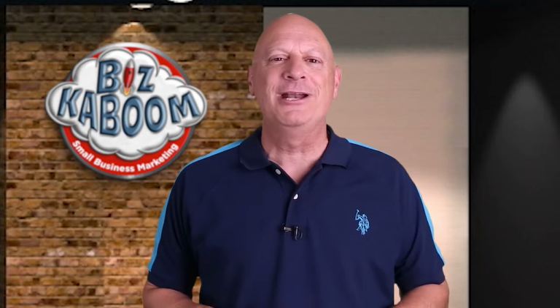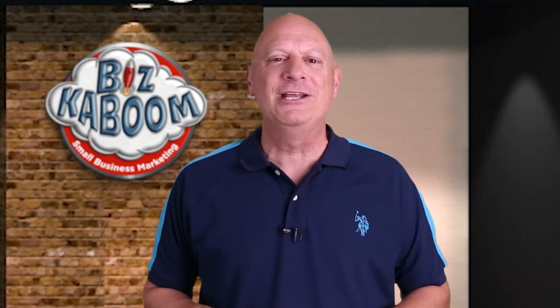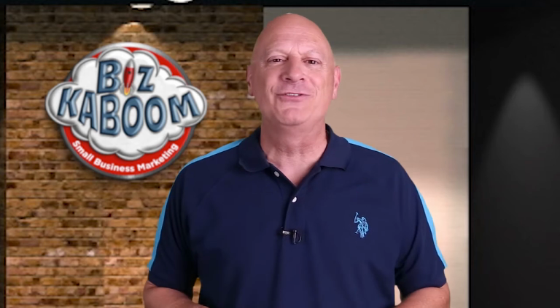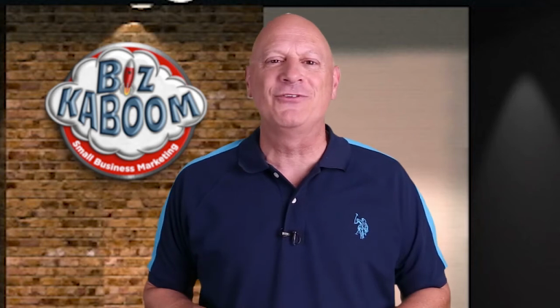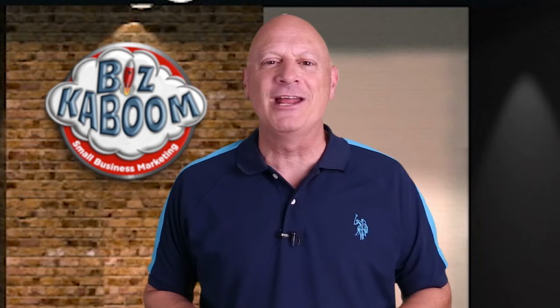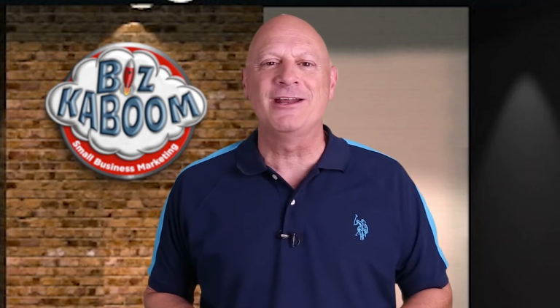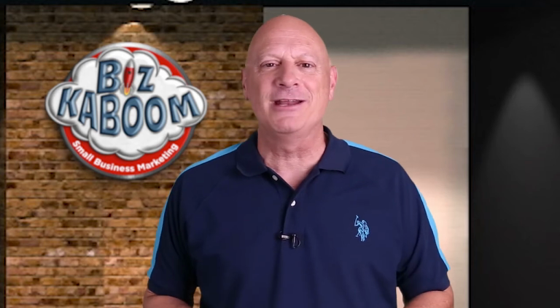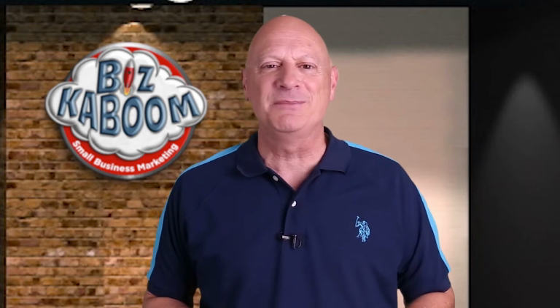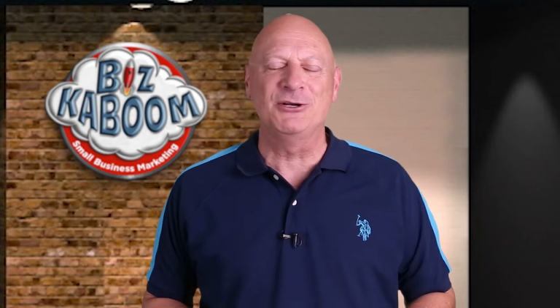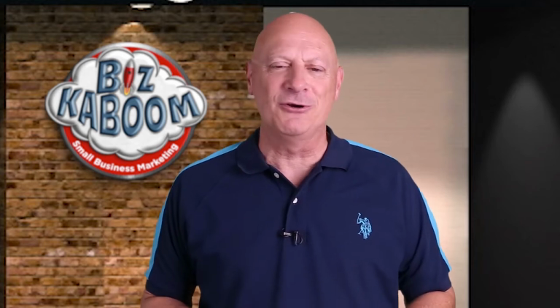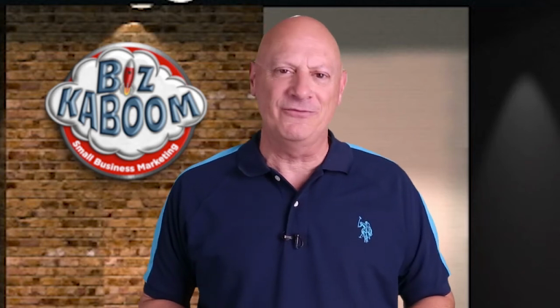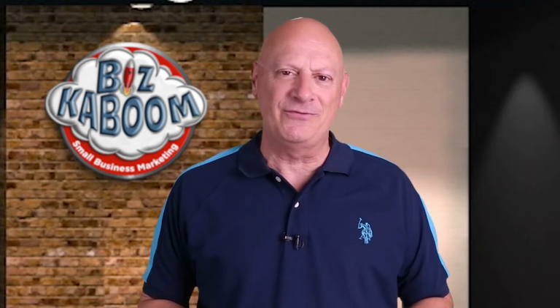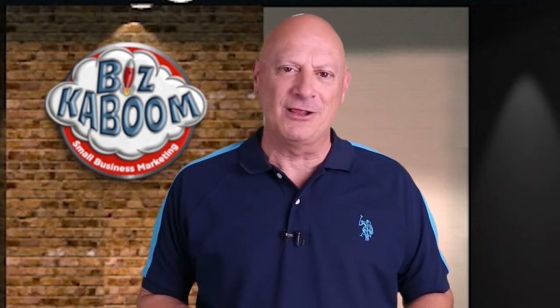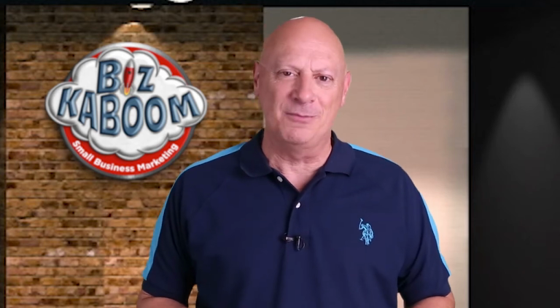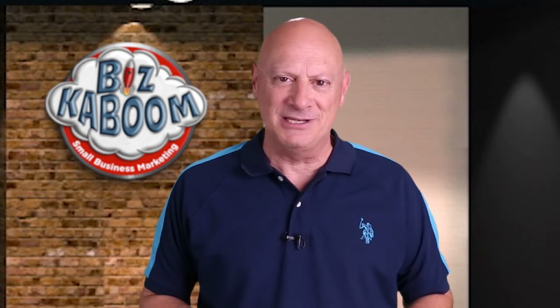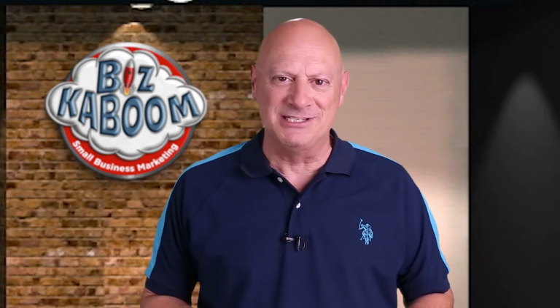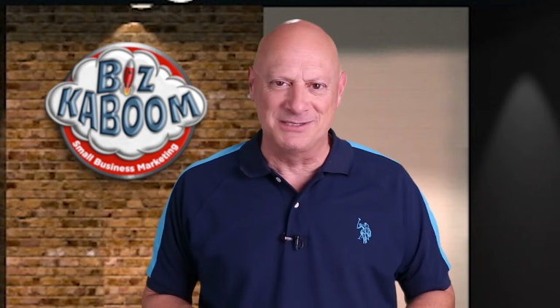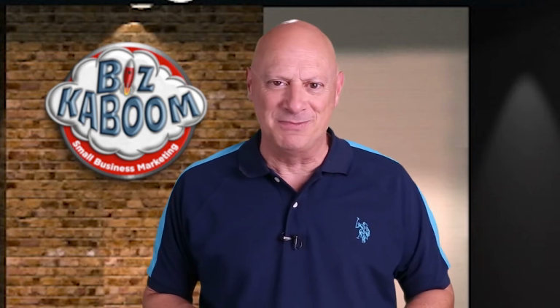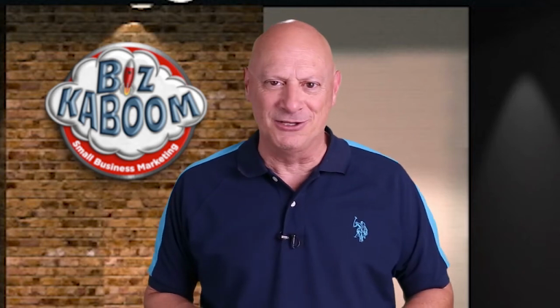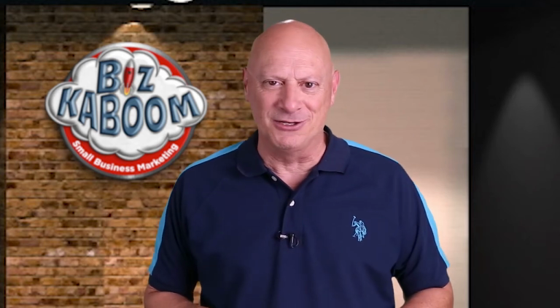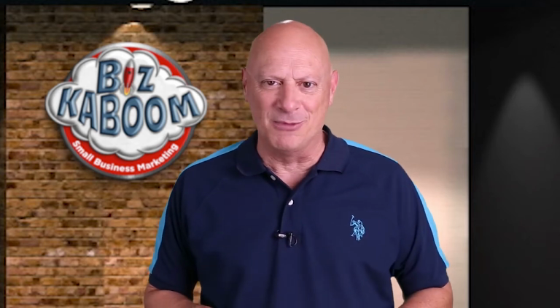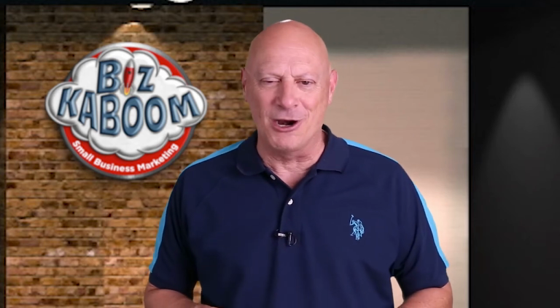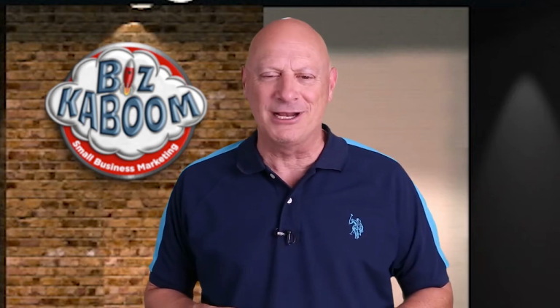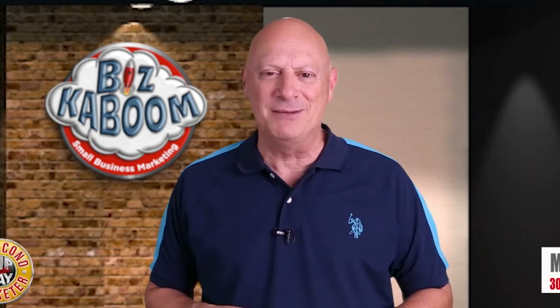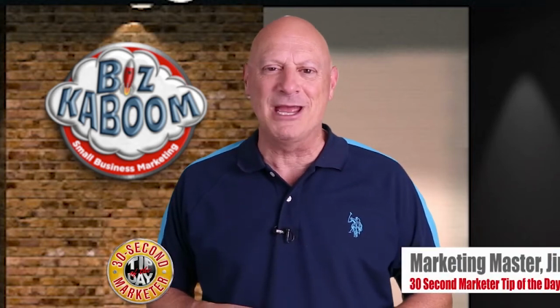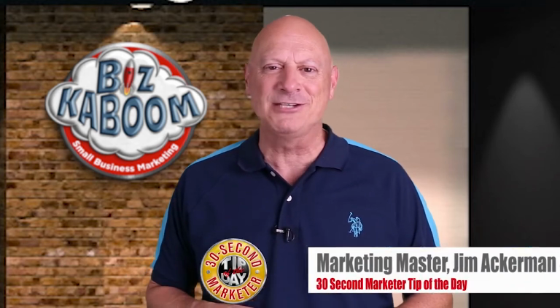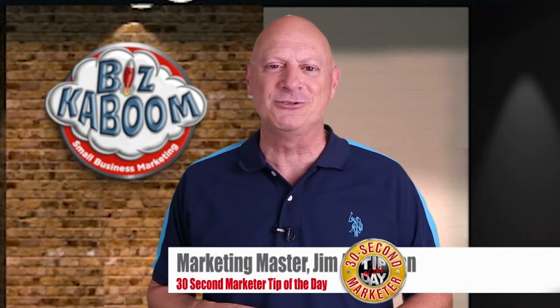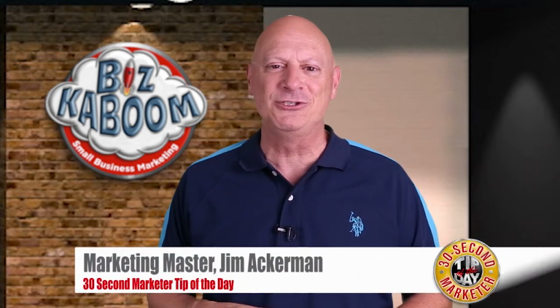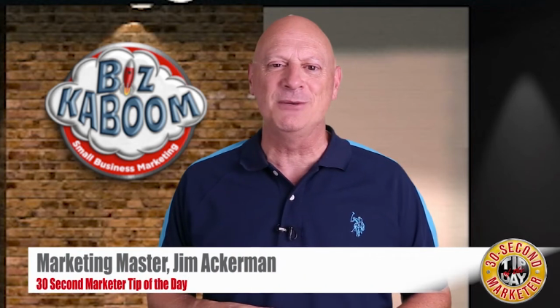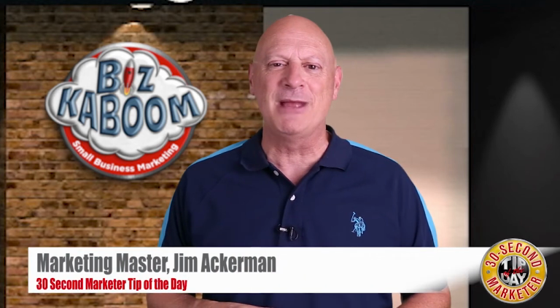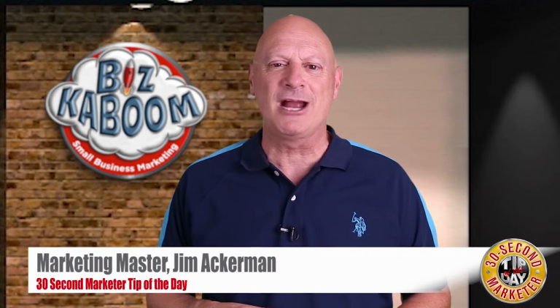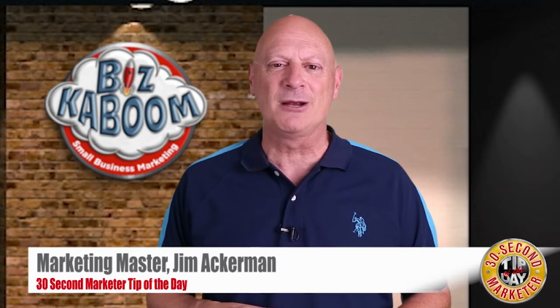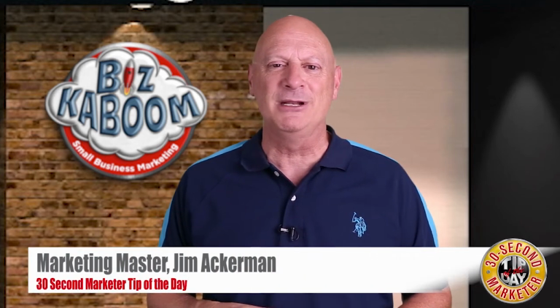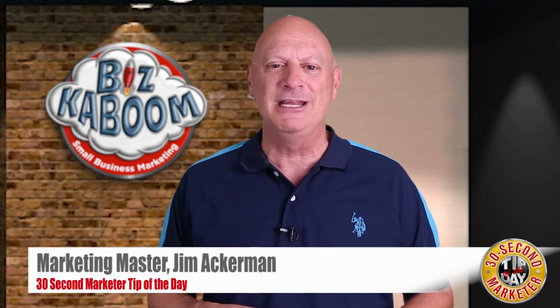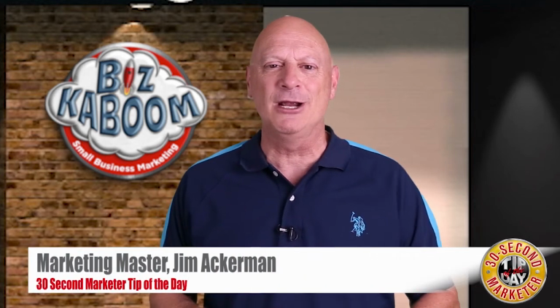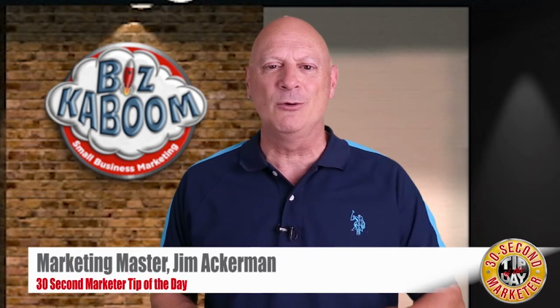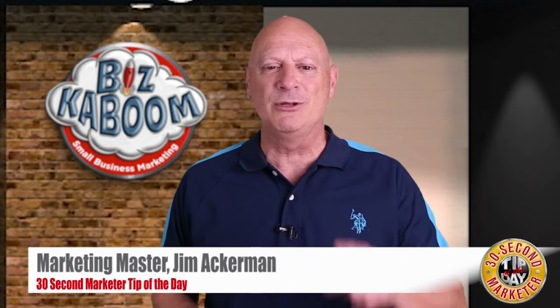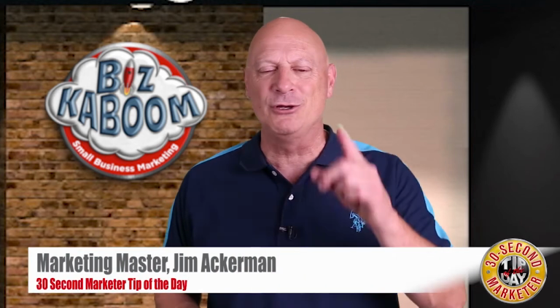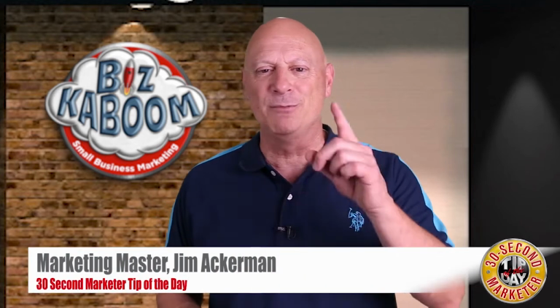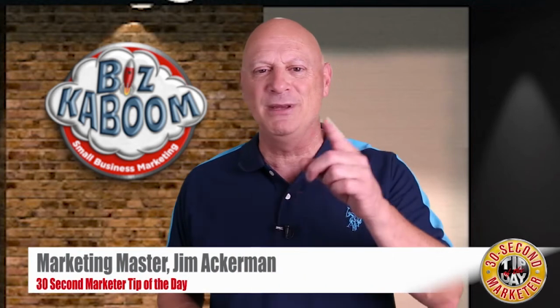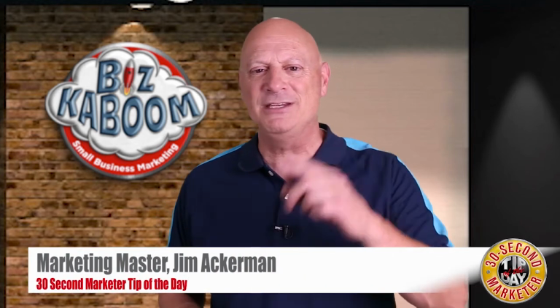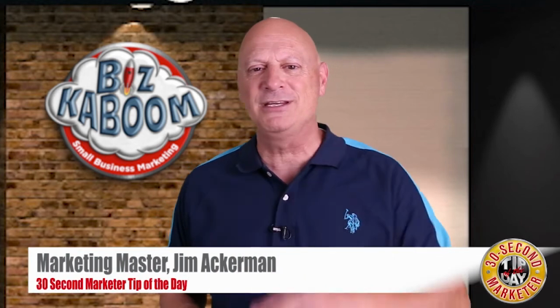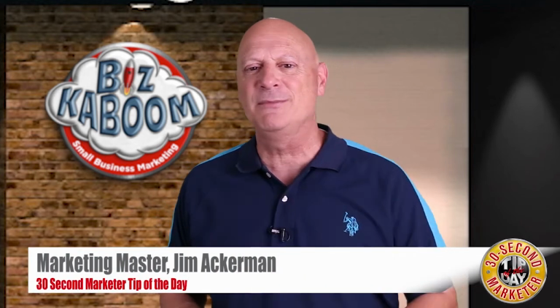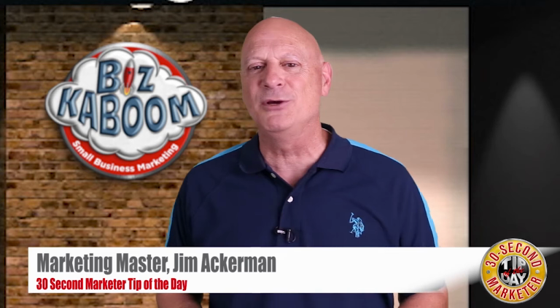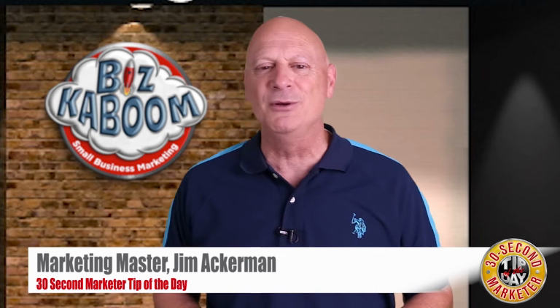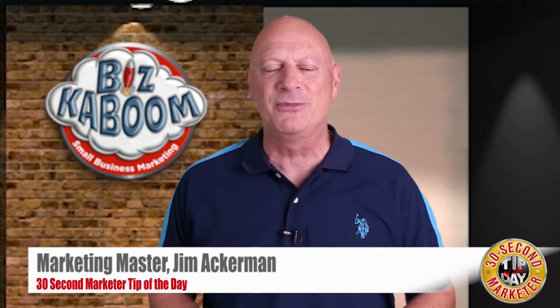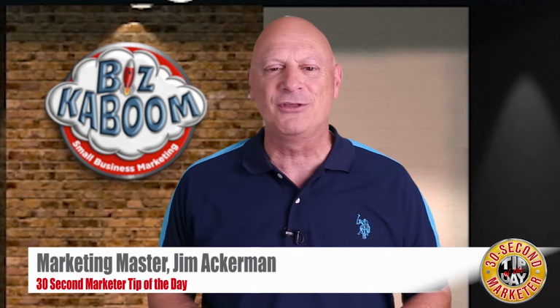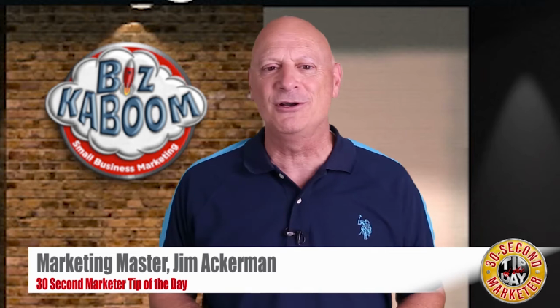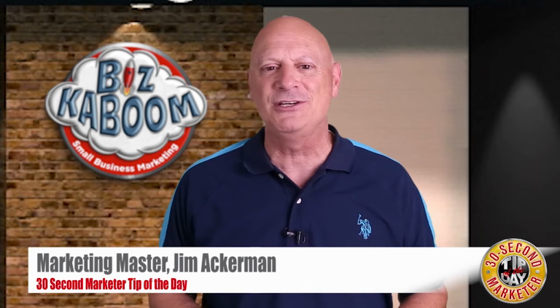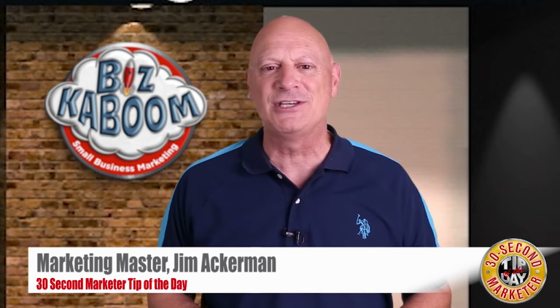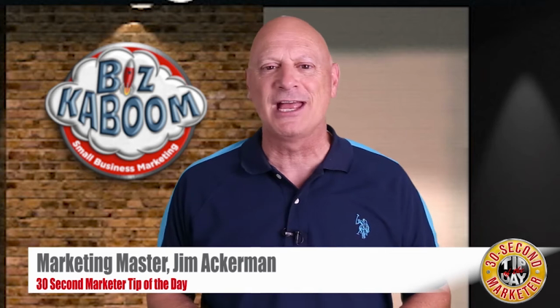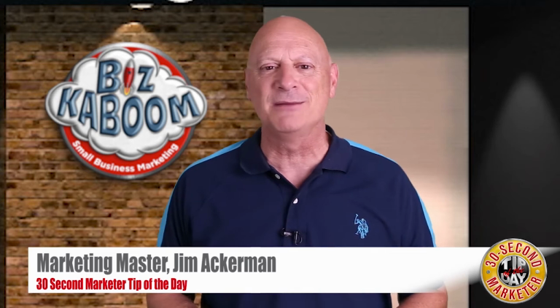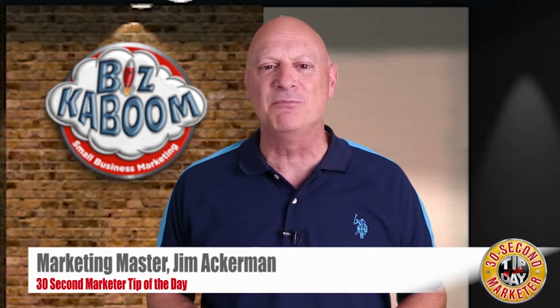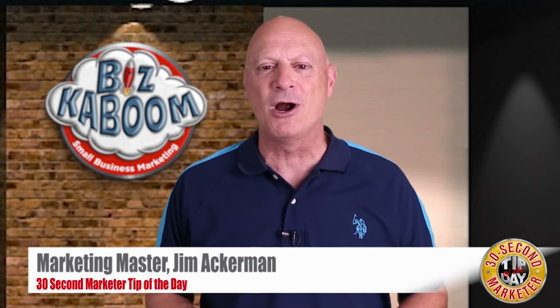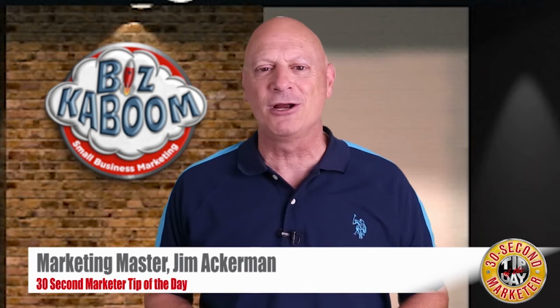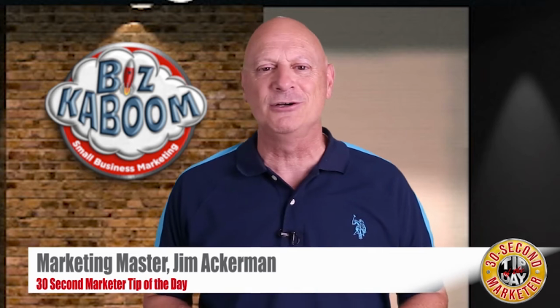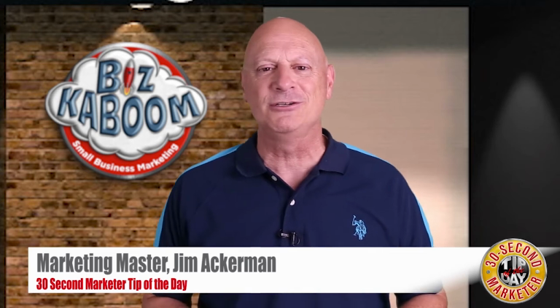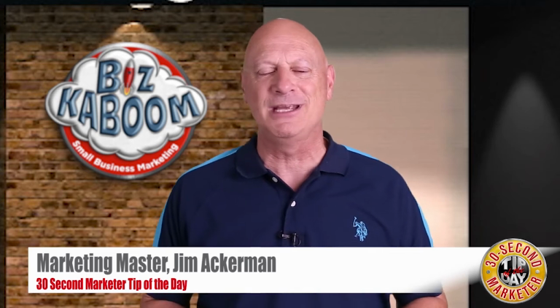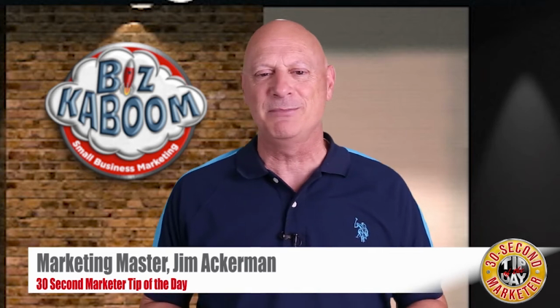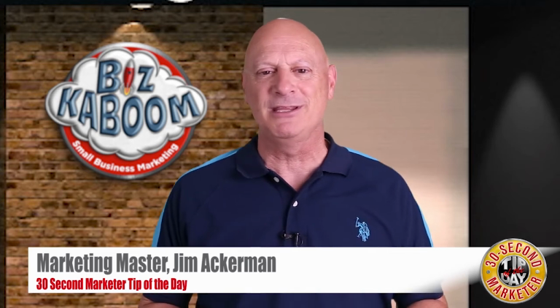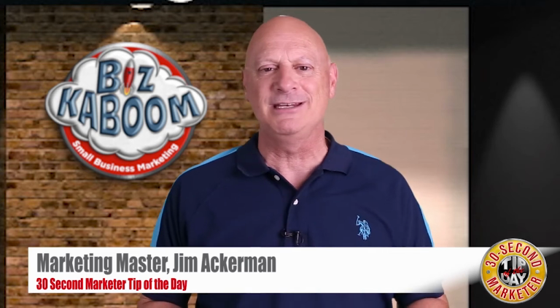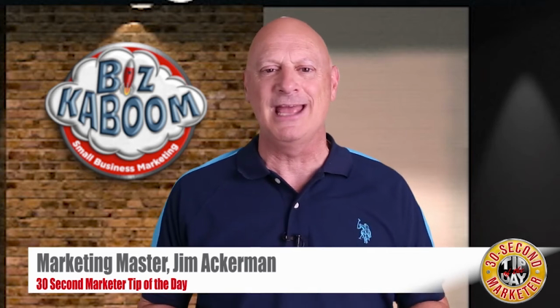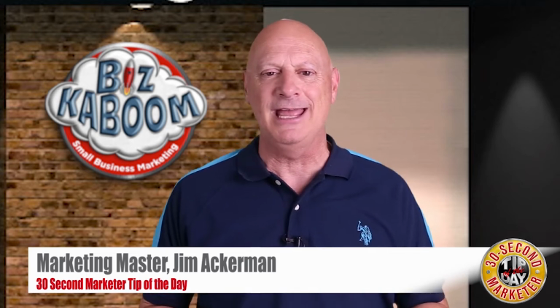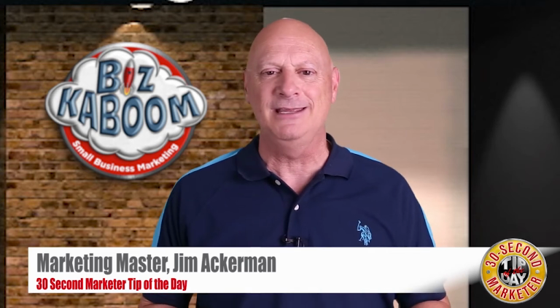Greetings friend, entrepreneur, and fellow business builder. Marketing Master Jim Ackerman here with your Biz Kaboom 30 second marketer tip of the day.